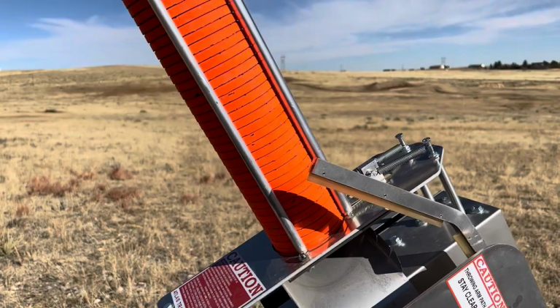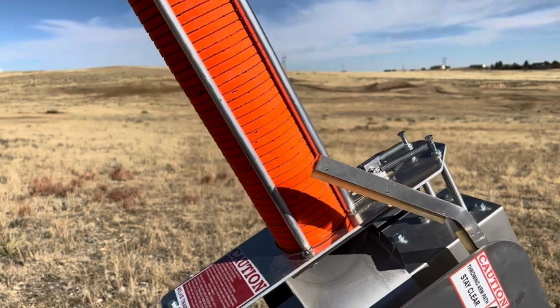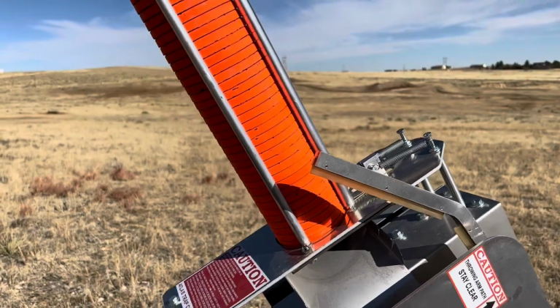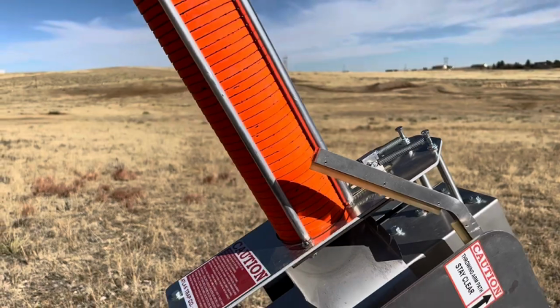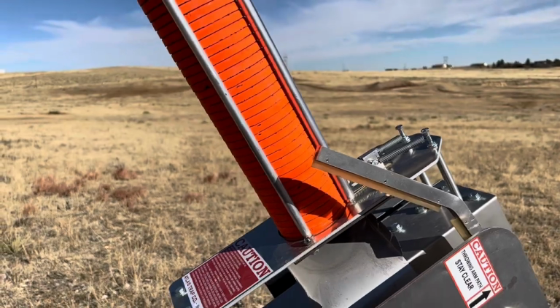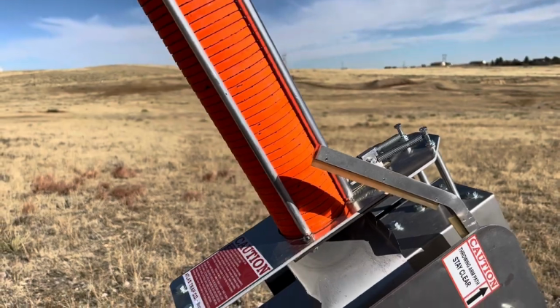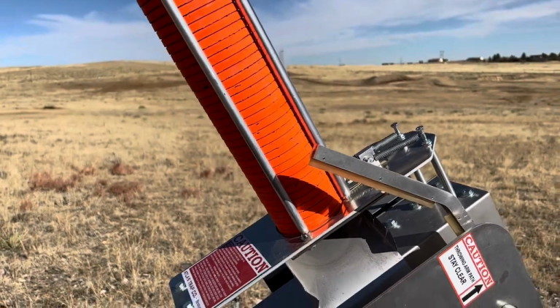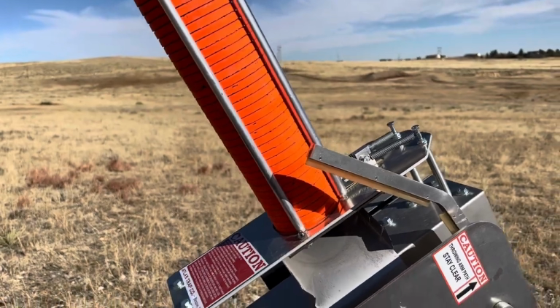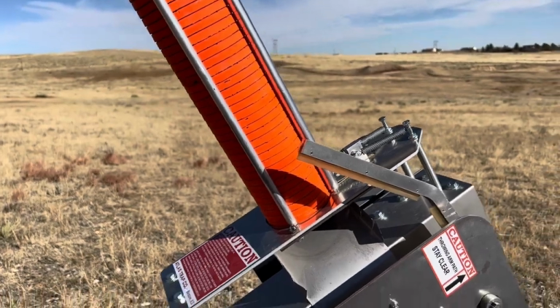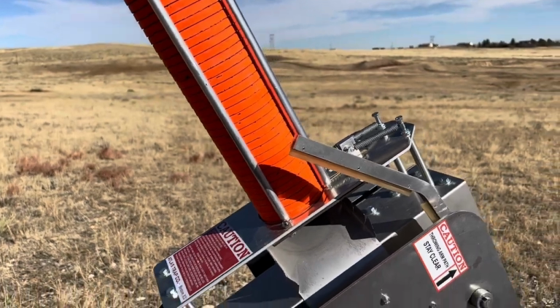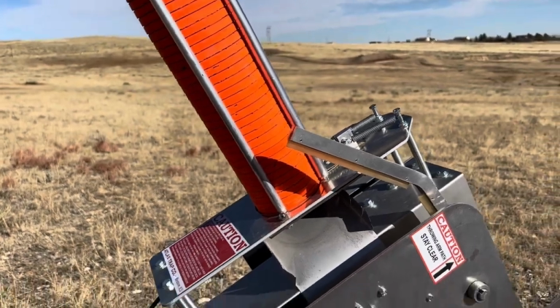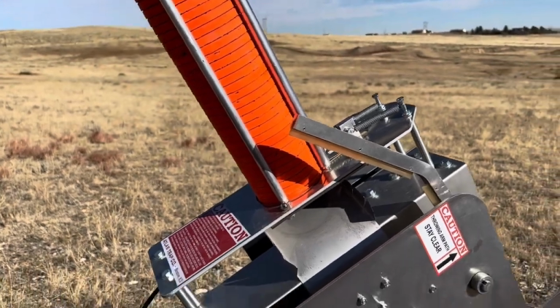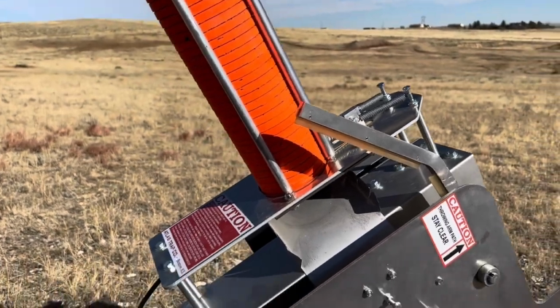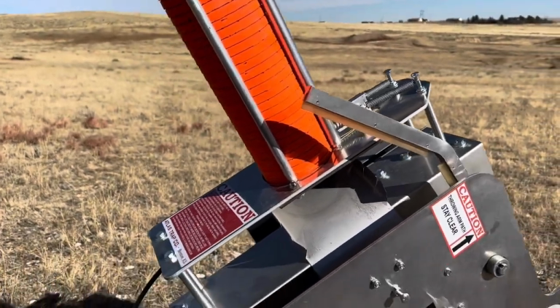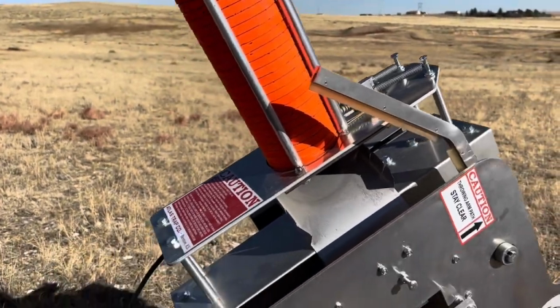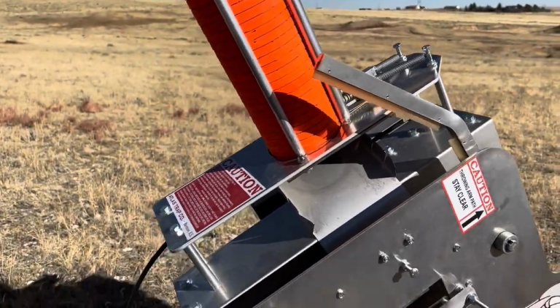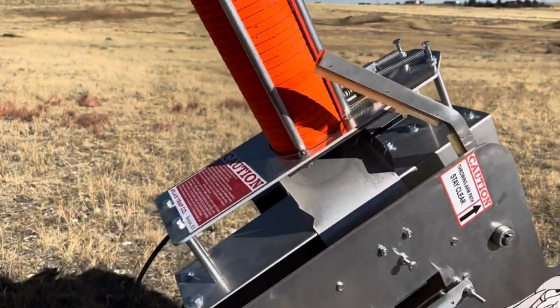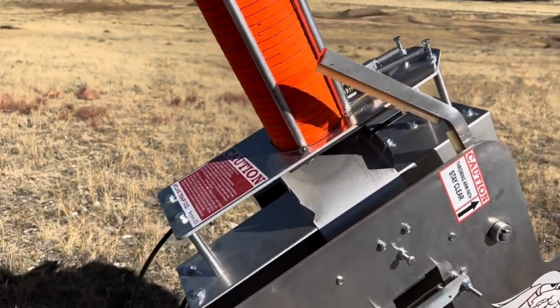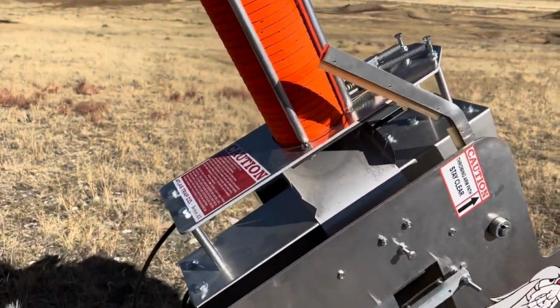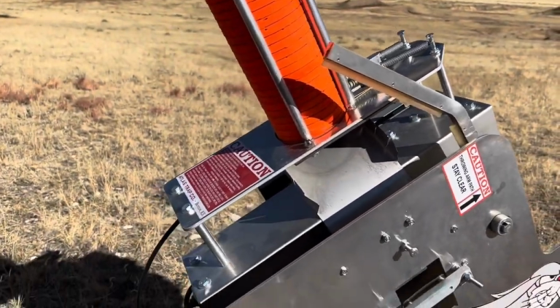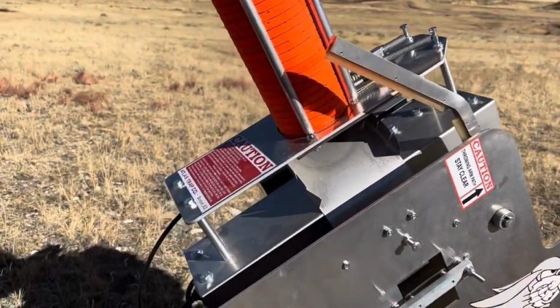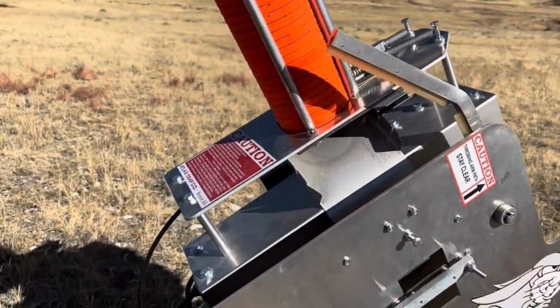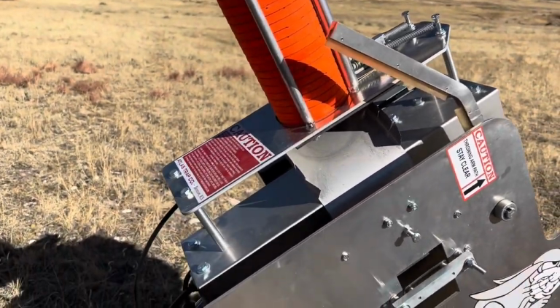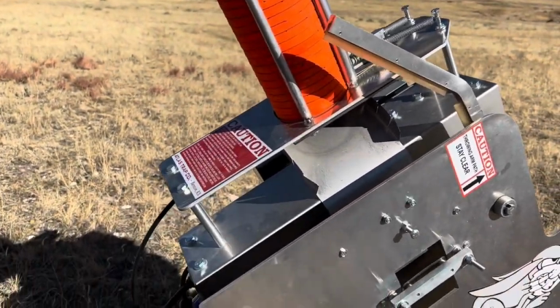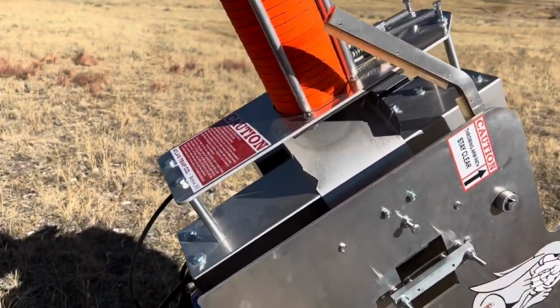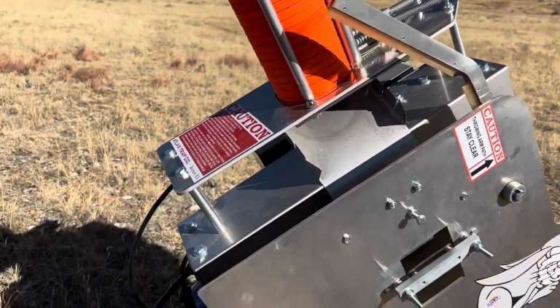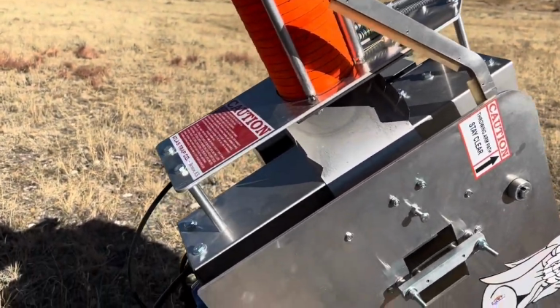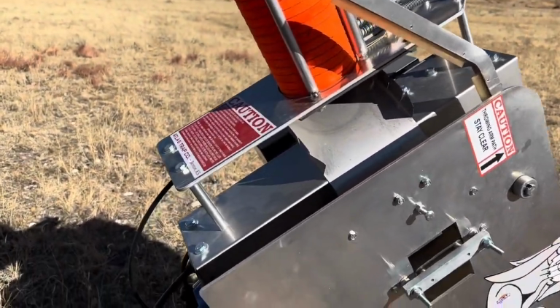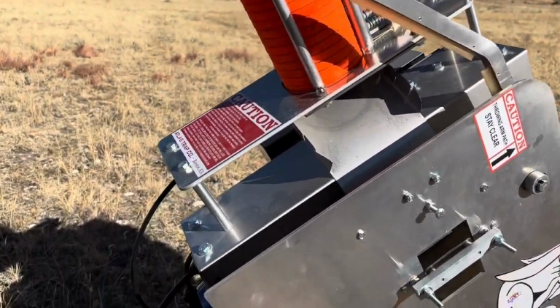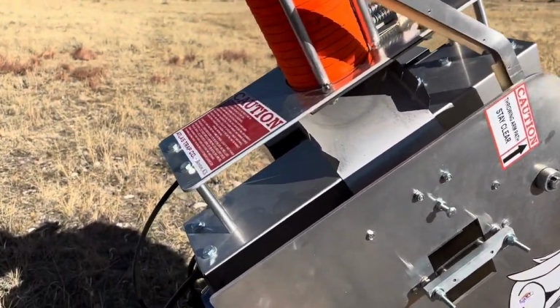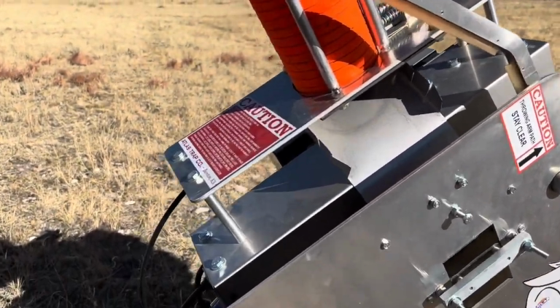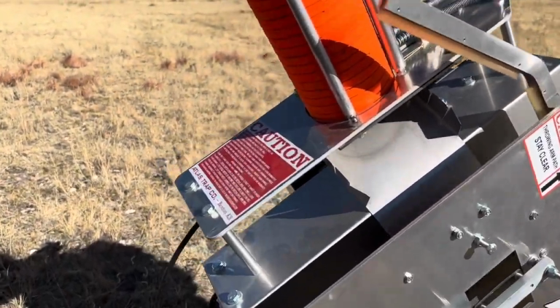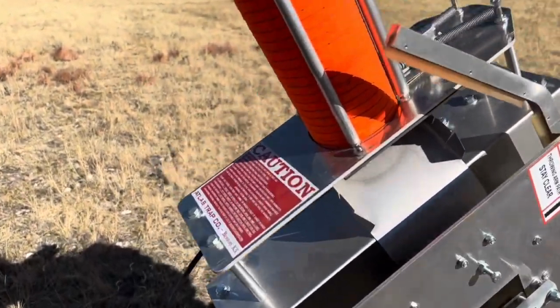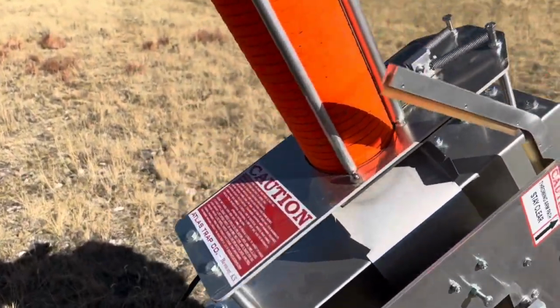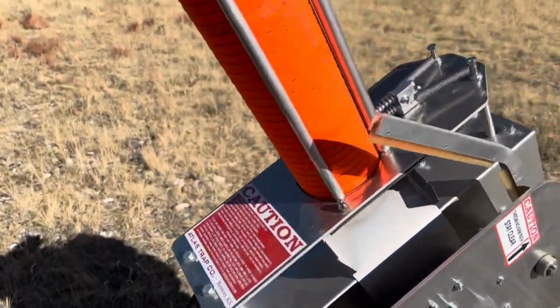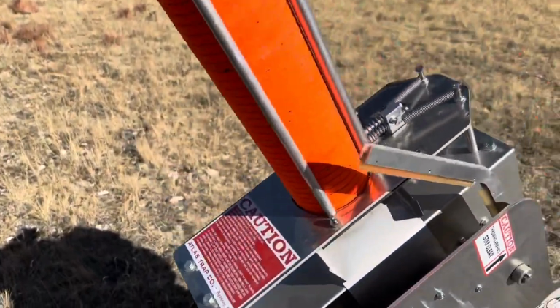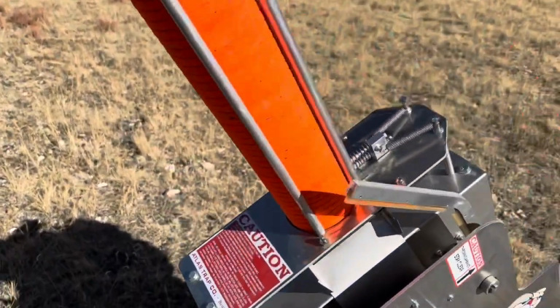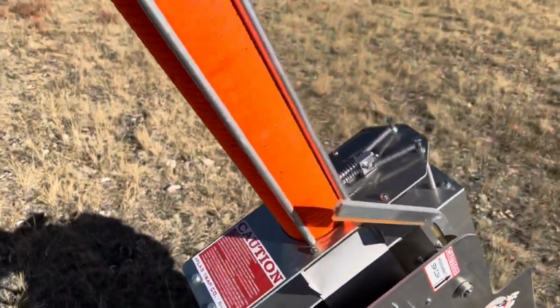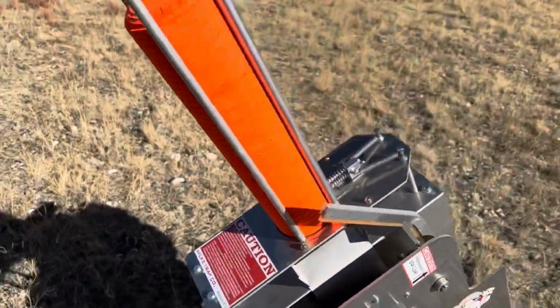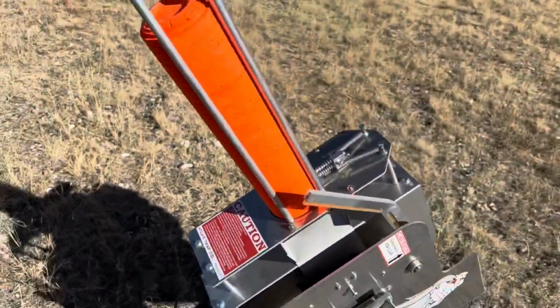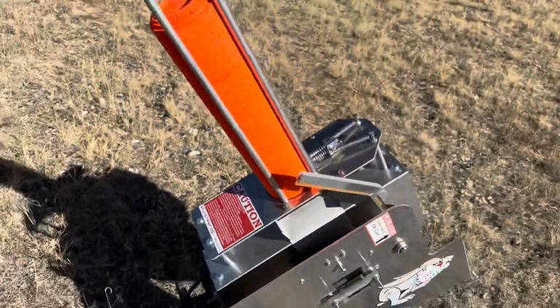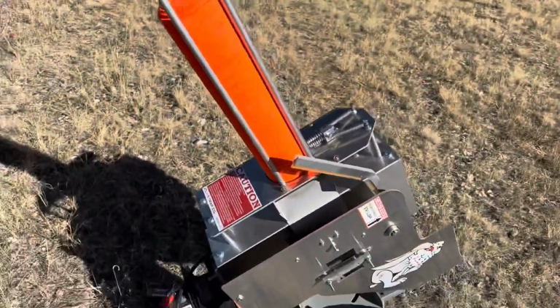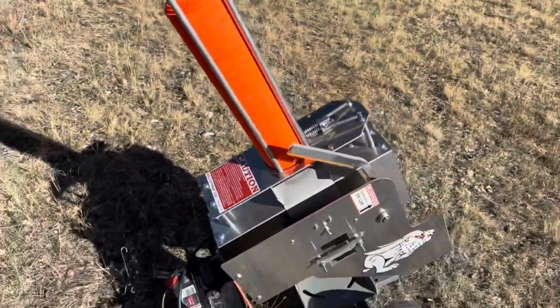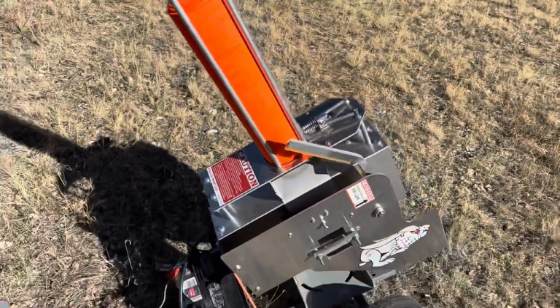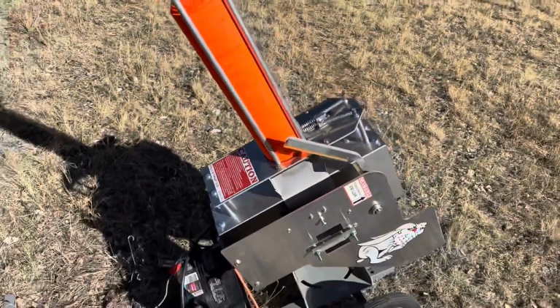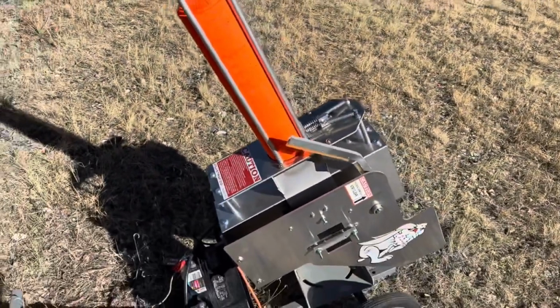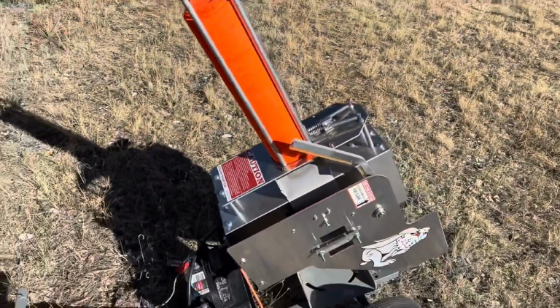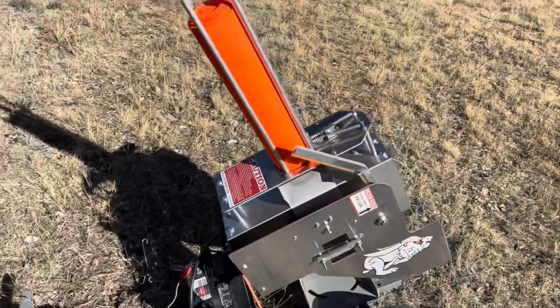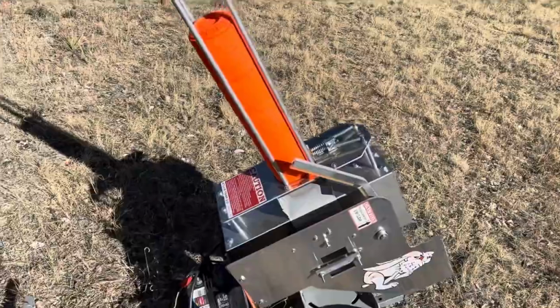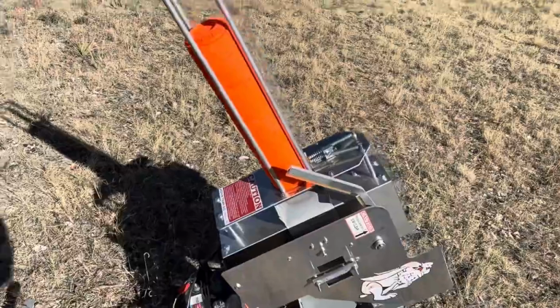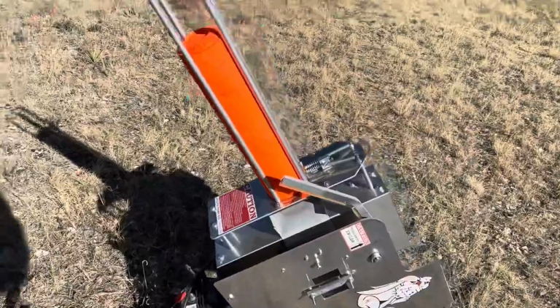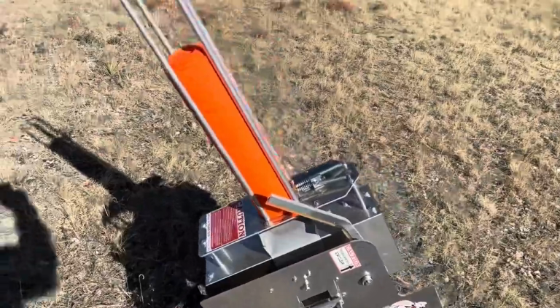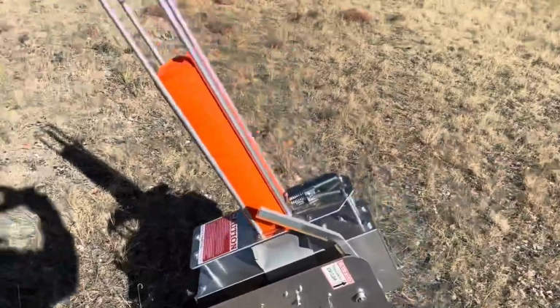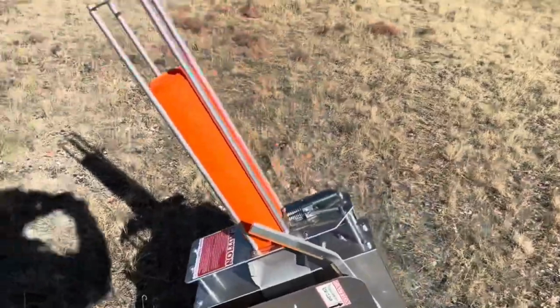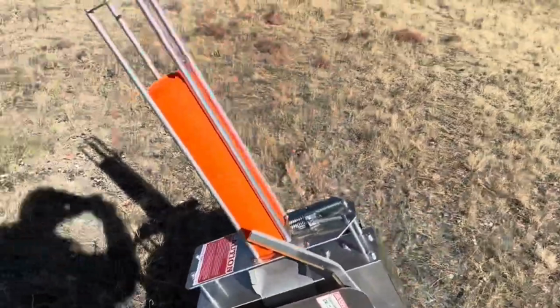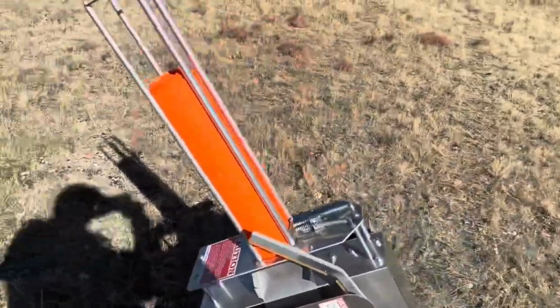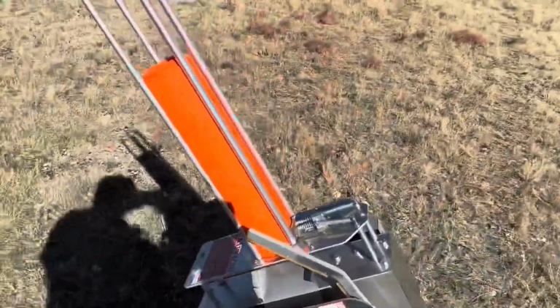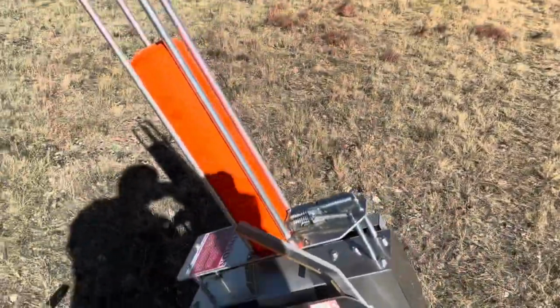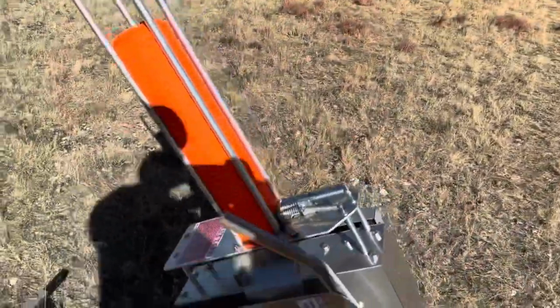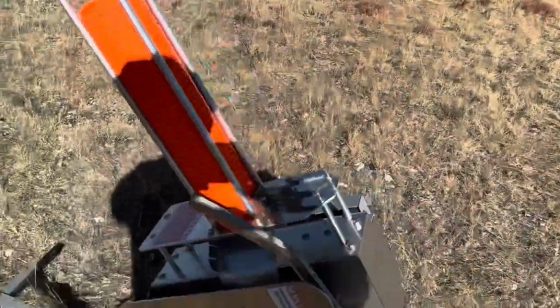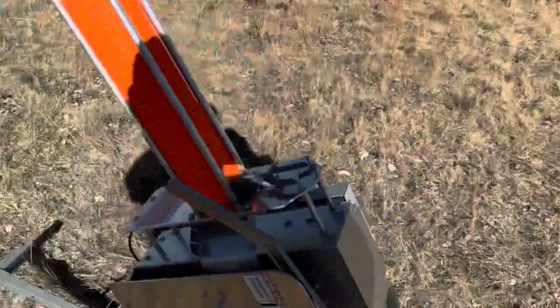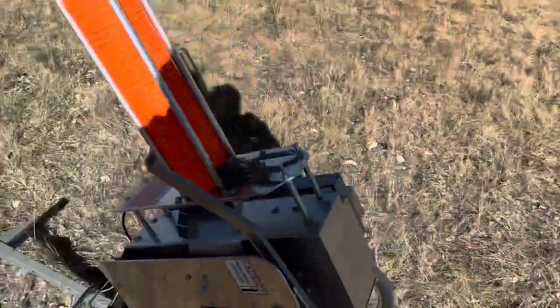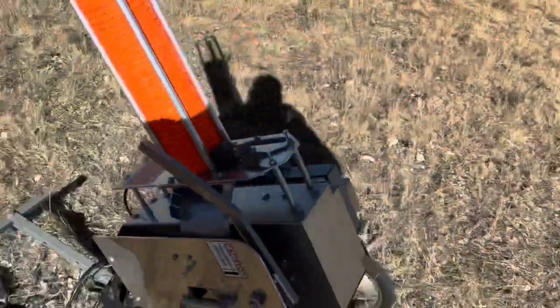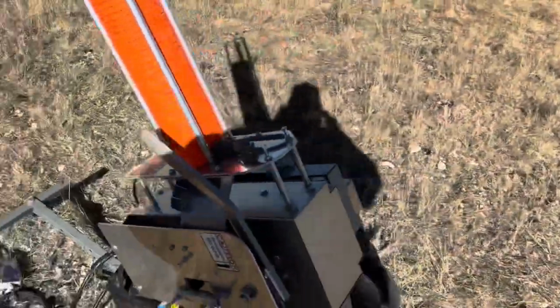Holds about 50 targets. It's a great little machine for the price tag. I'm loving mine.